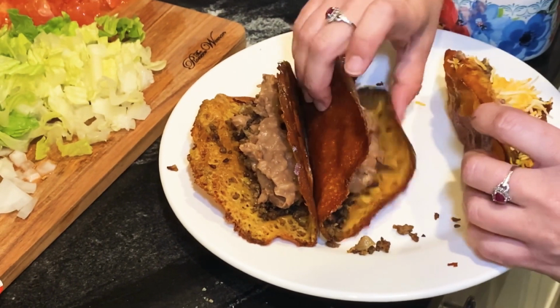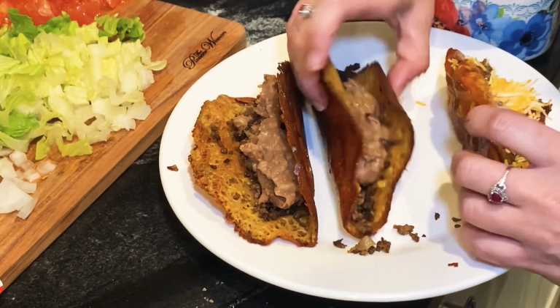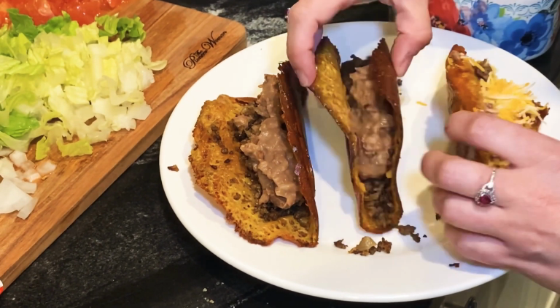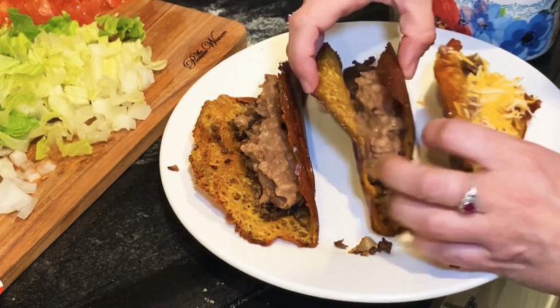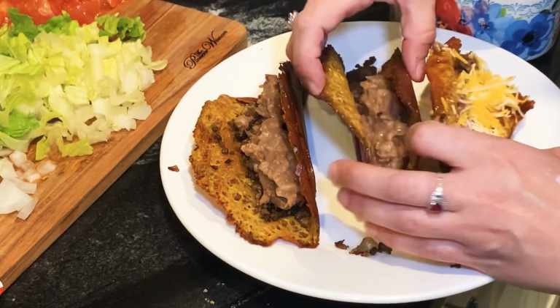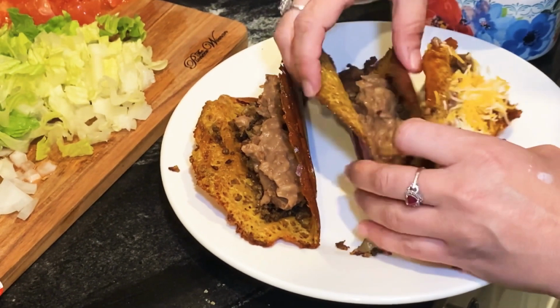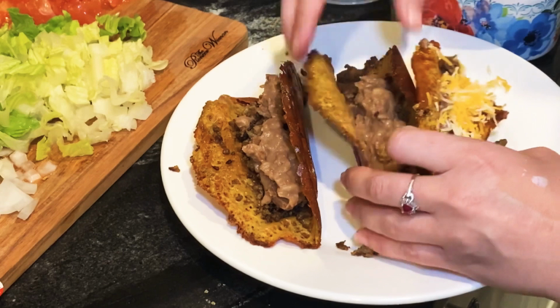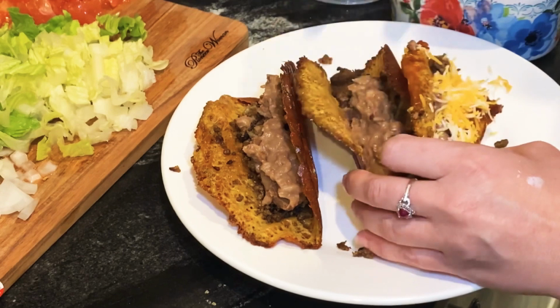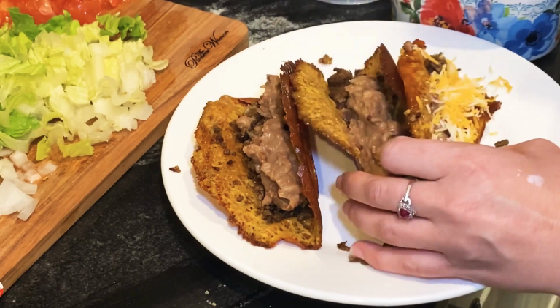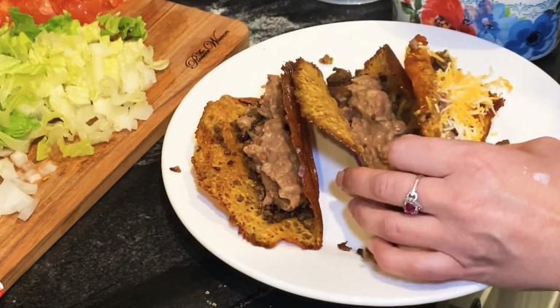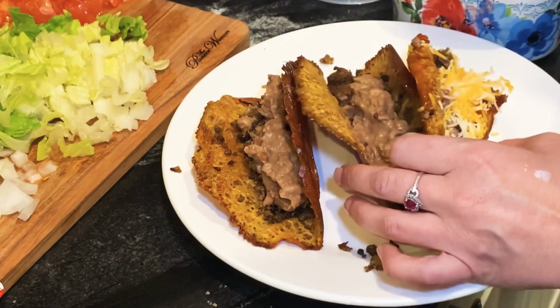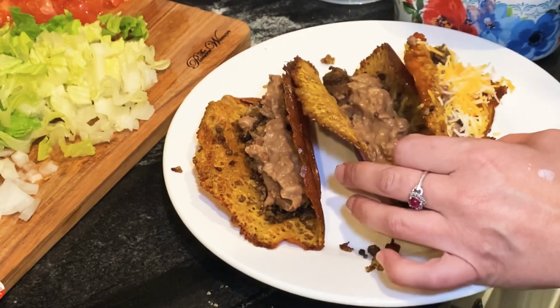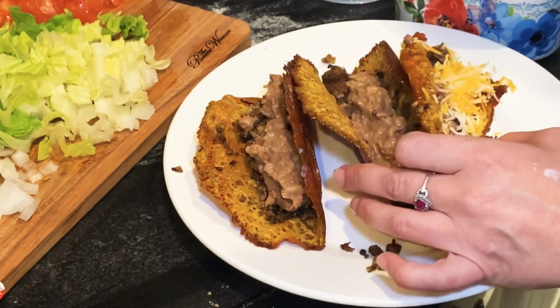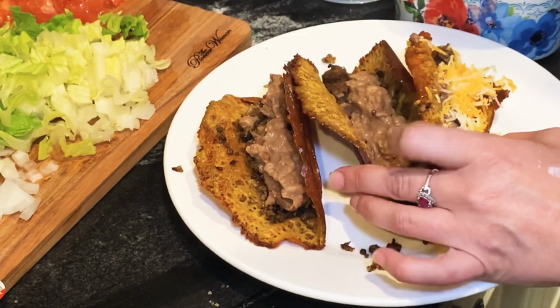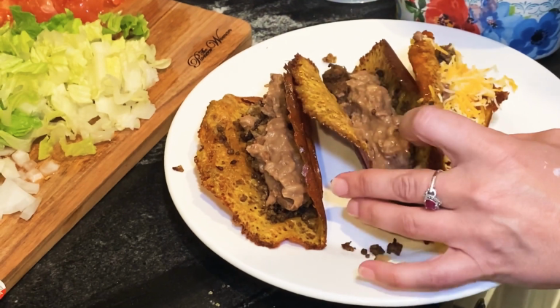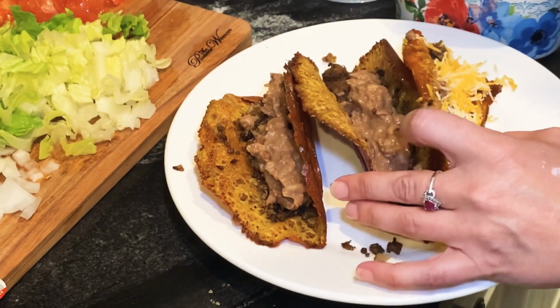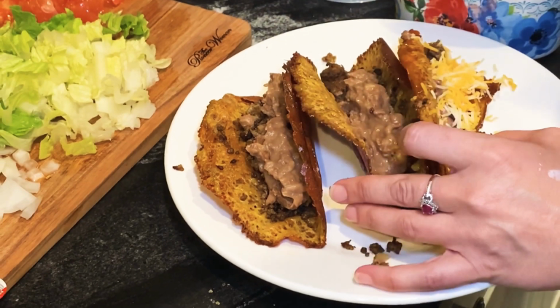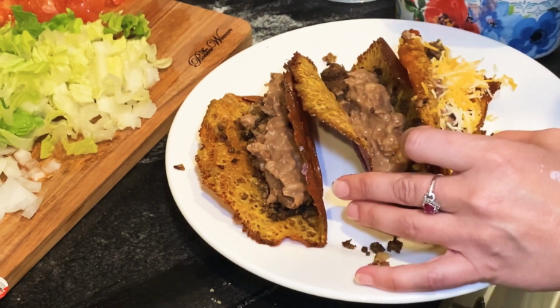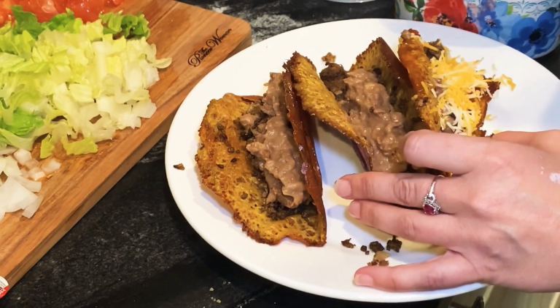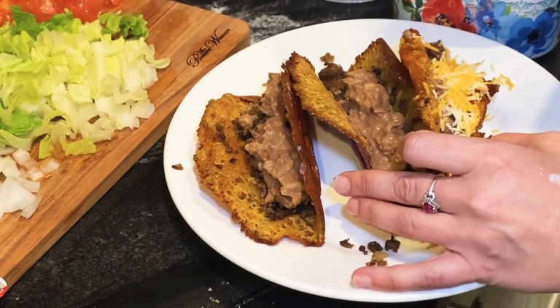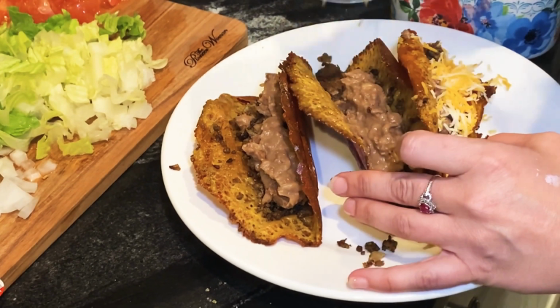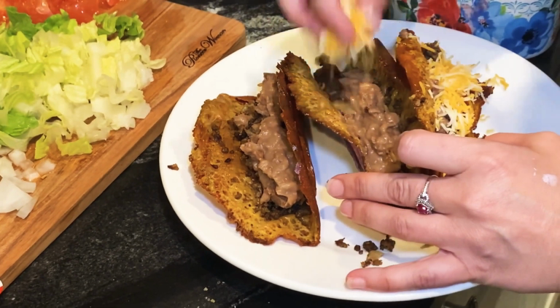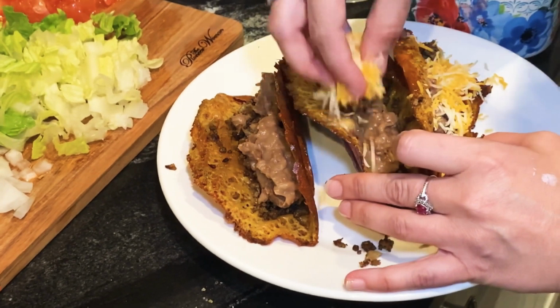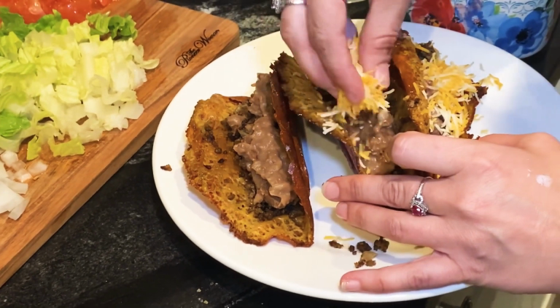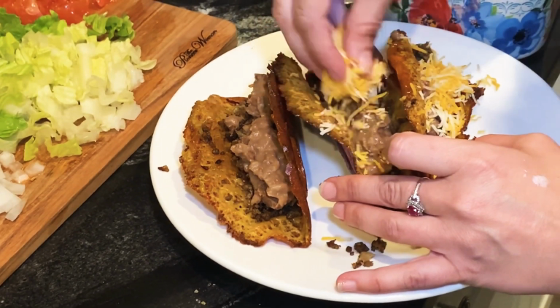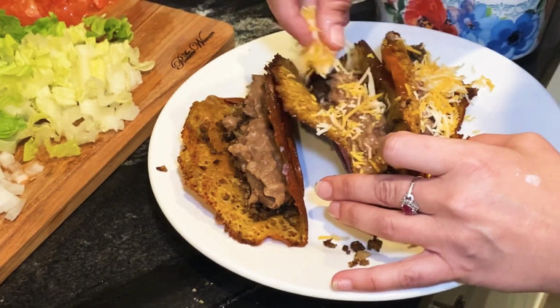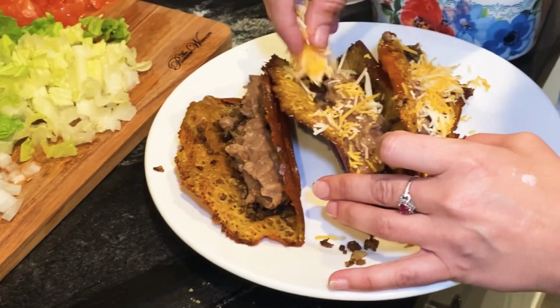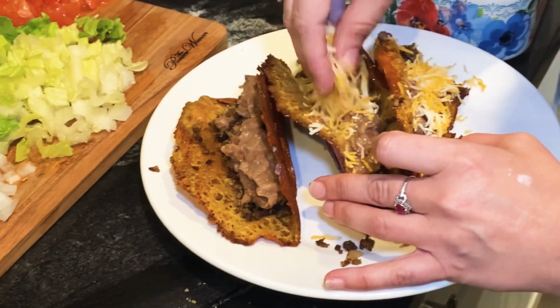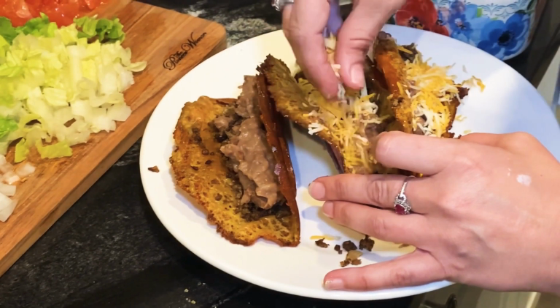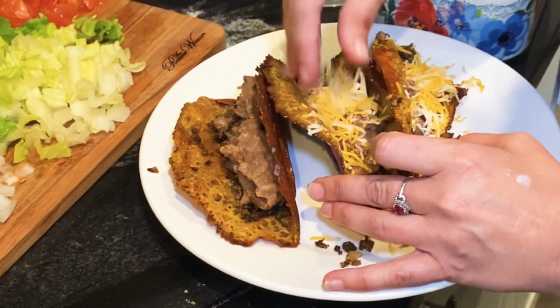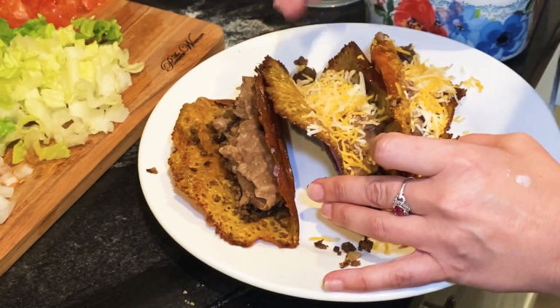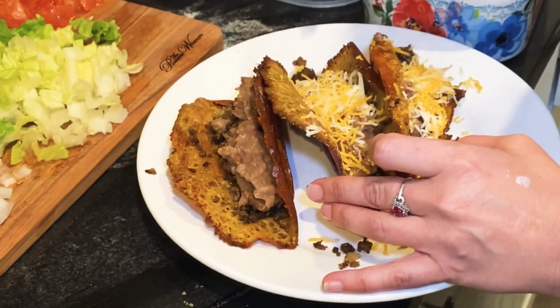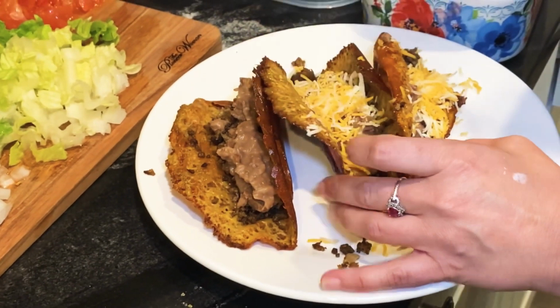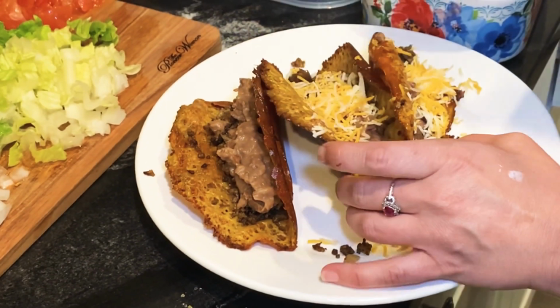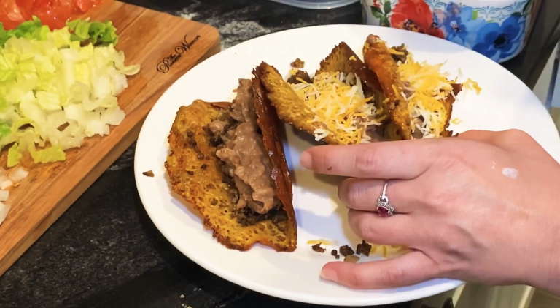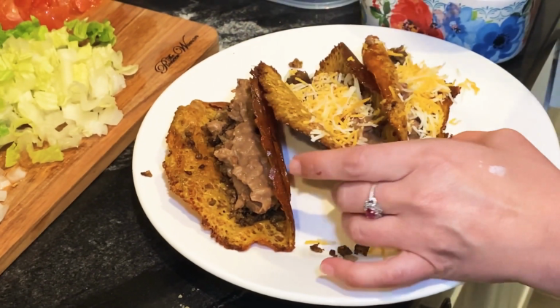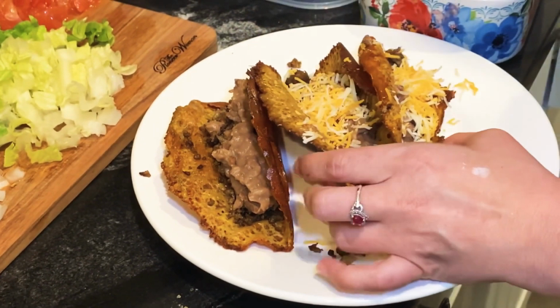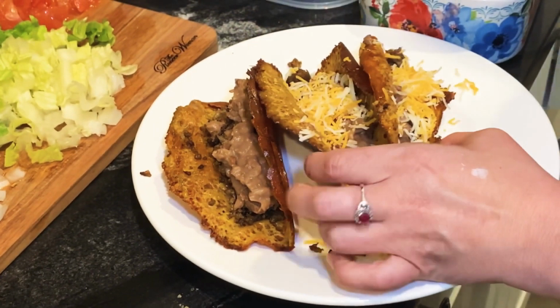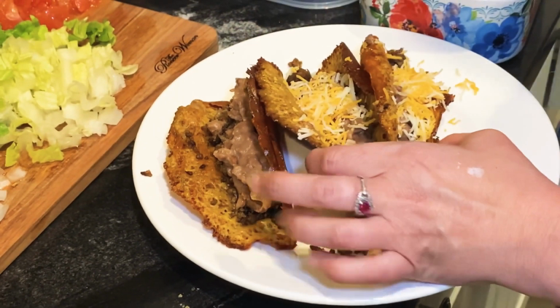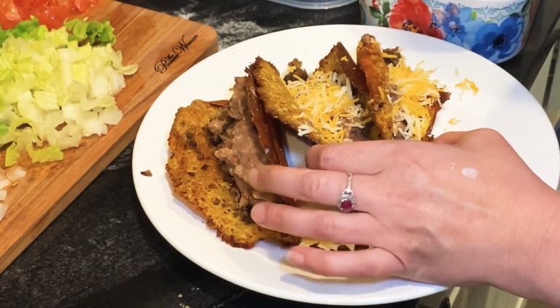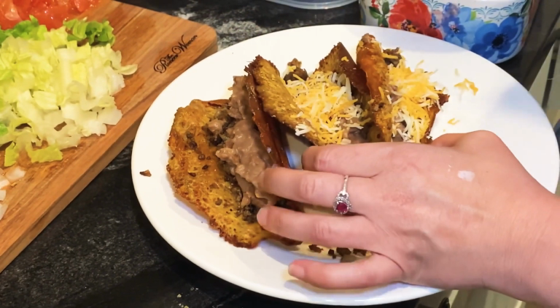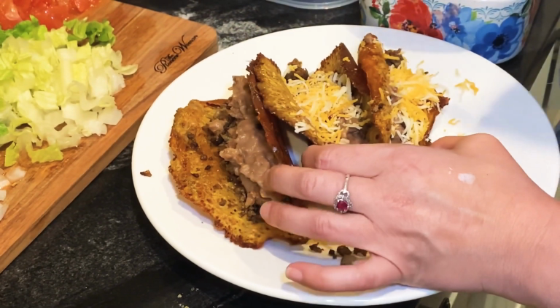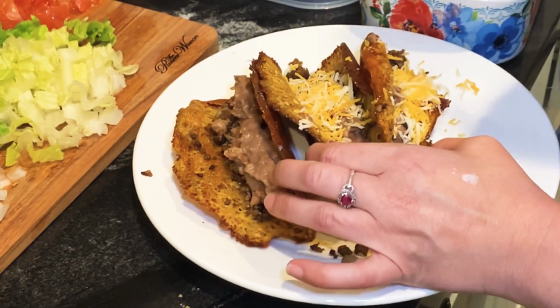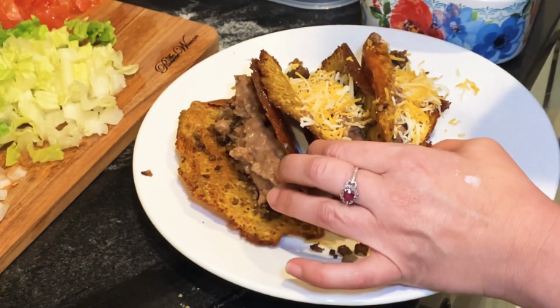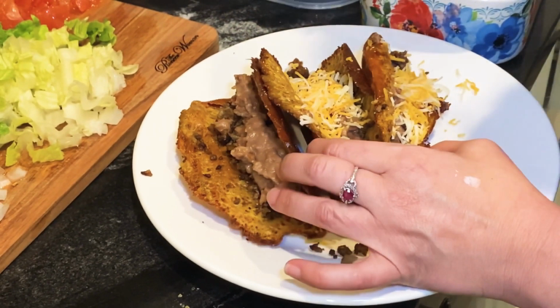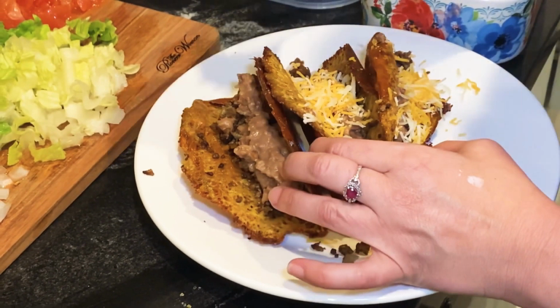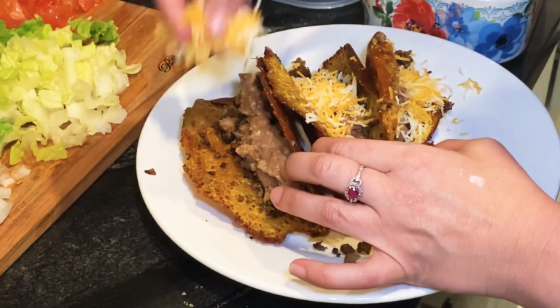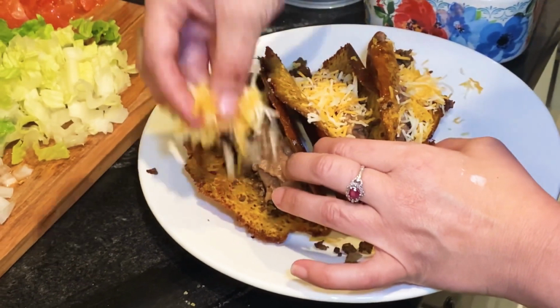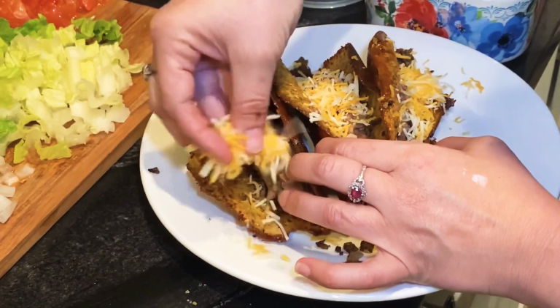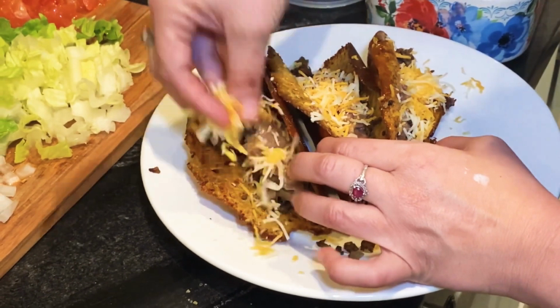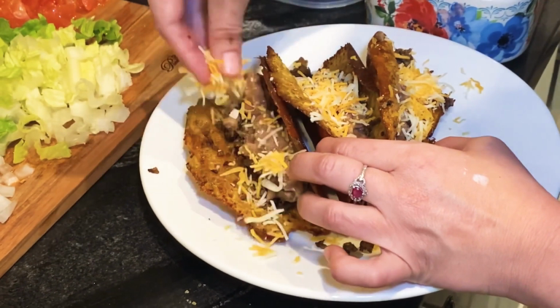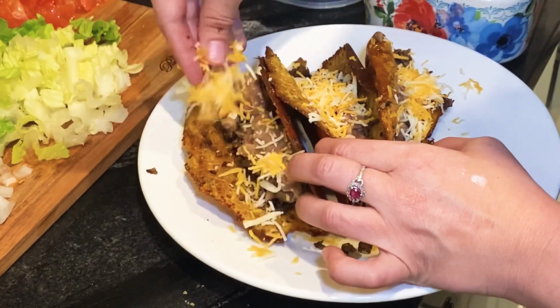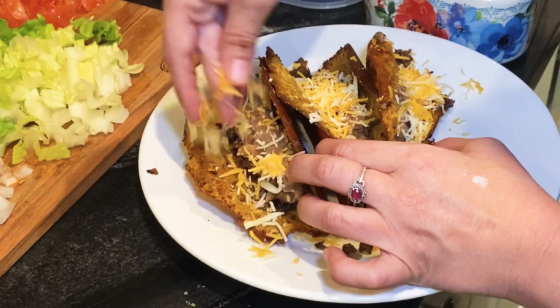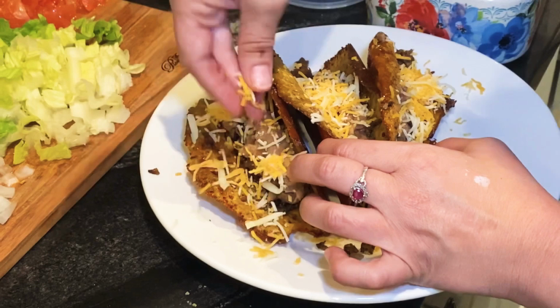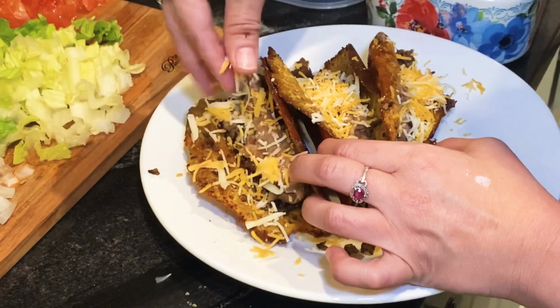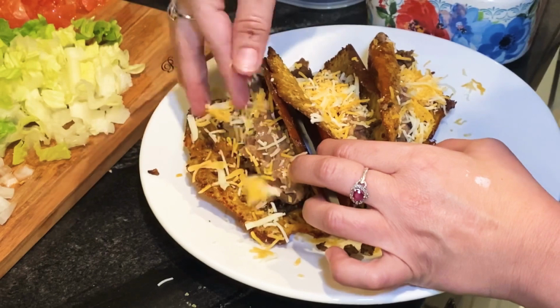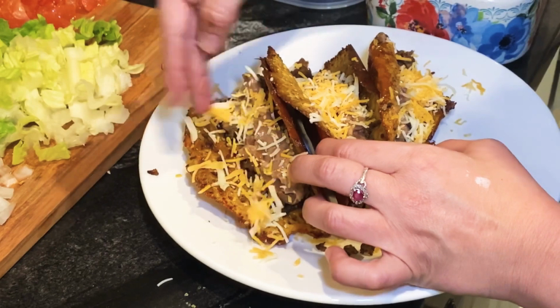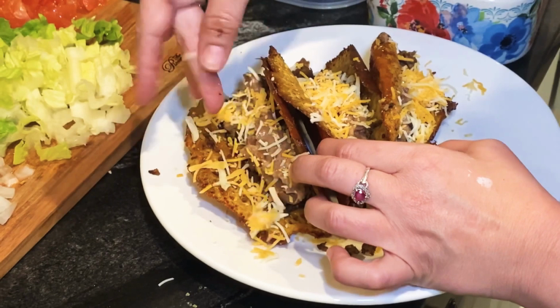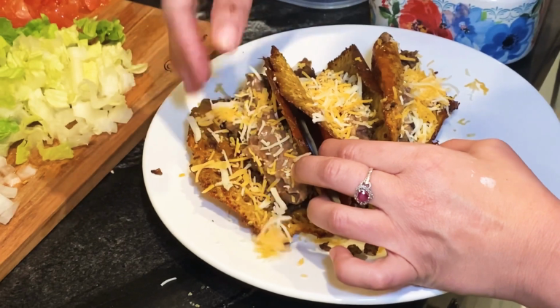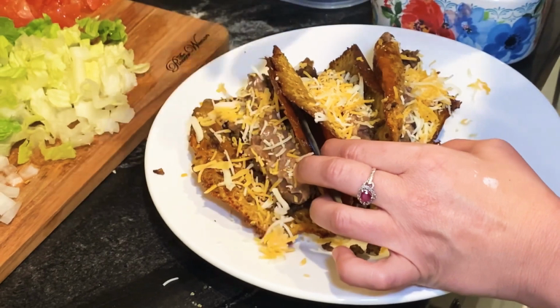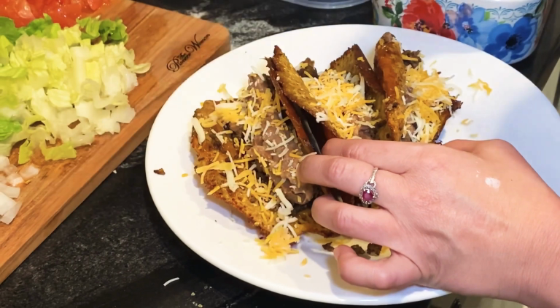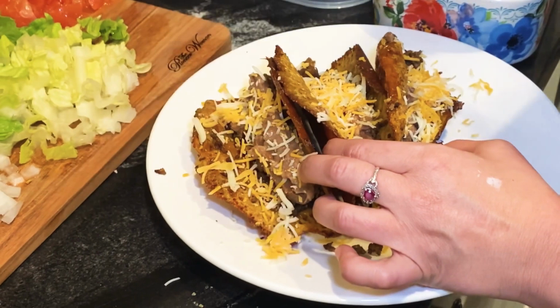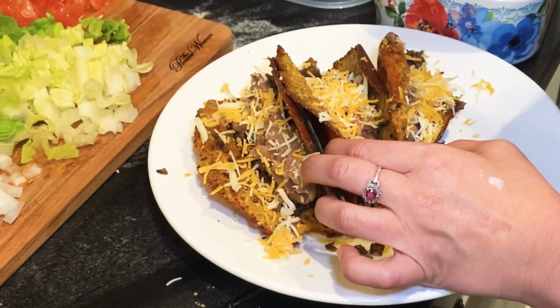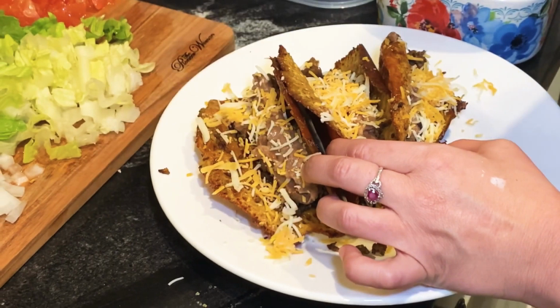Yes, this is low-carb crazy, huh? It's crazy — I can get full off of this, and you didn't have any carbs!